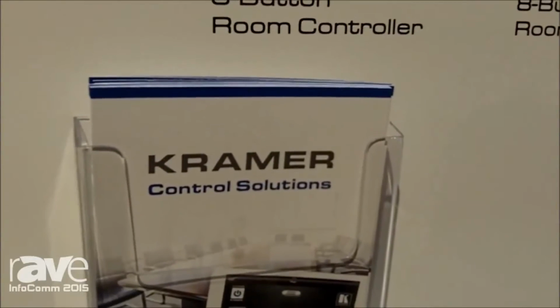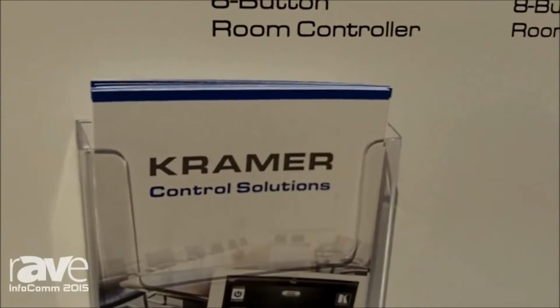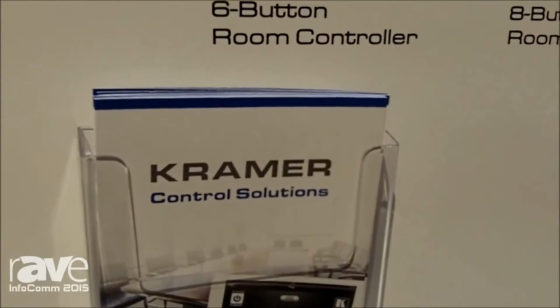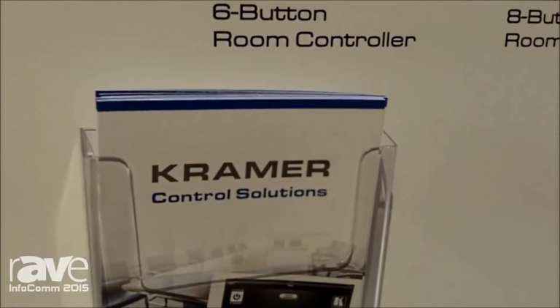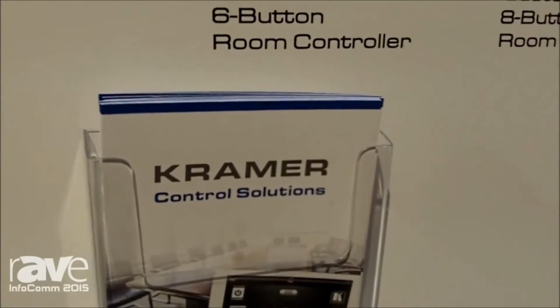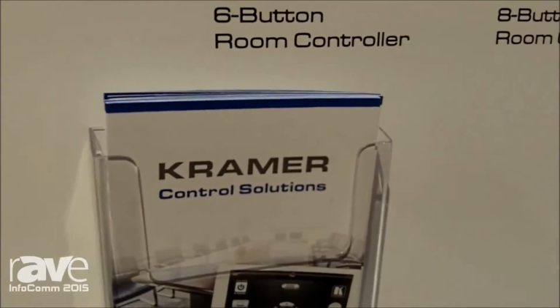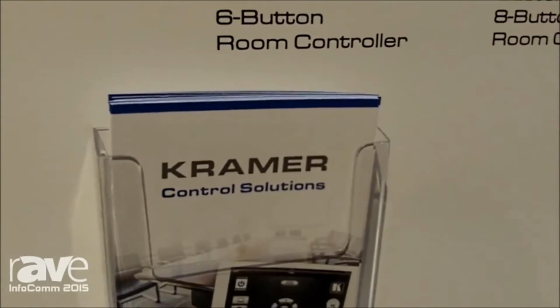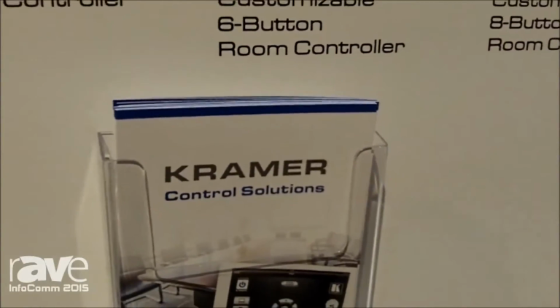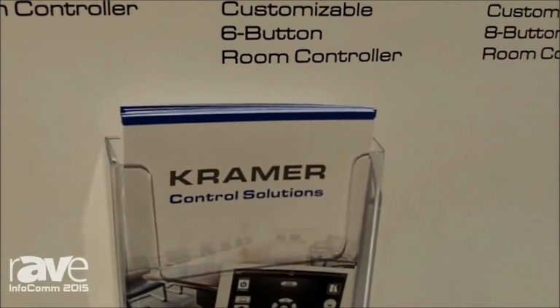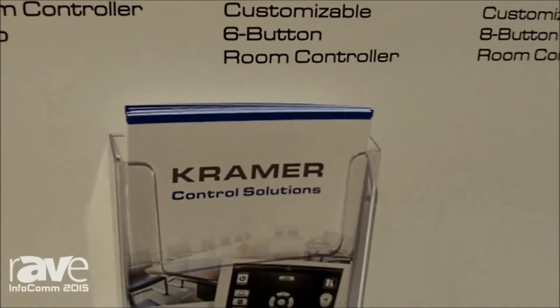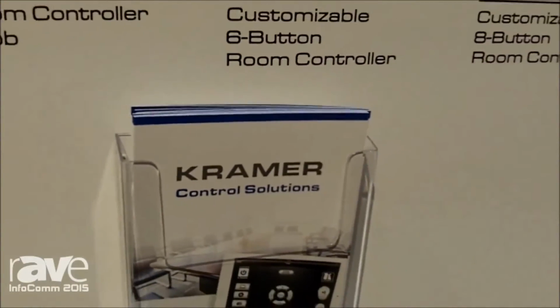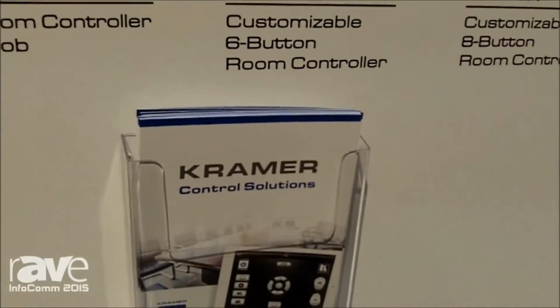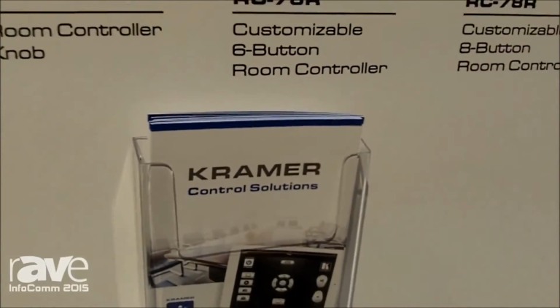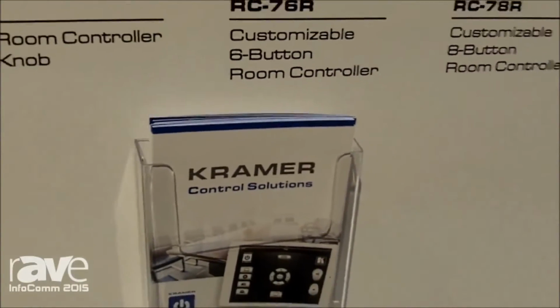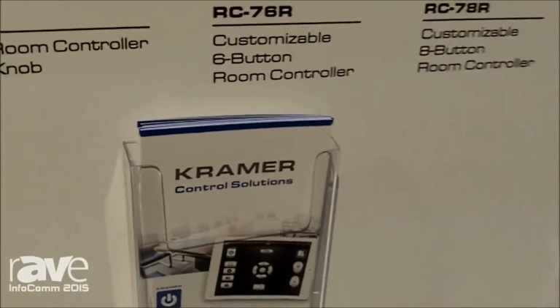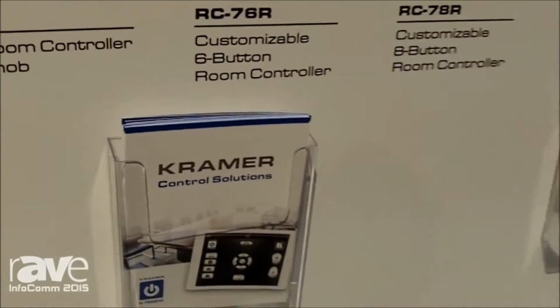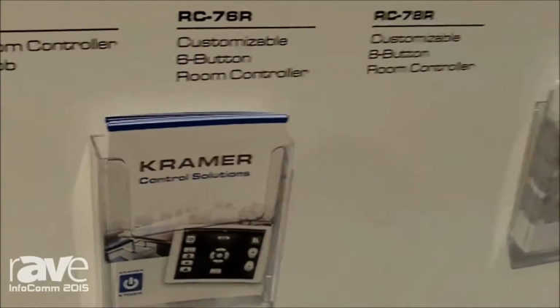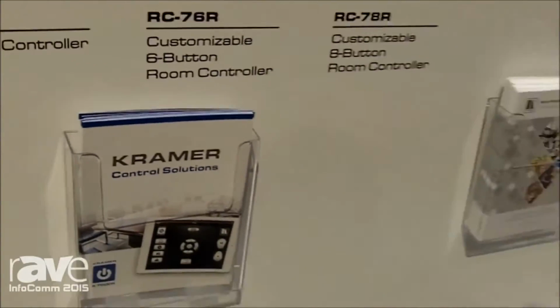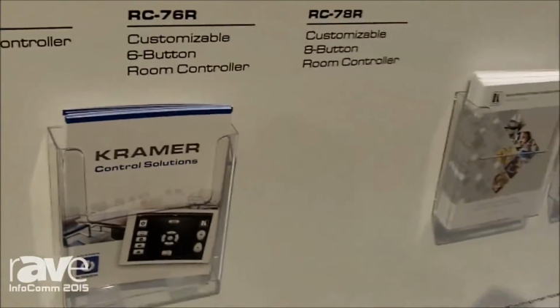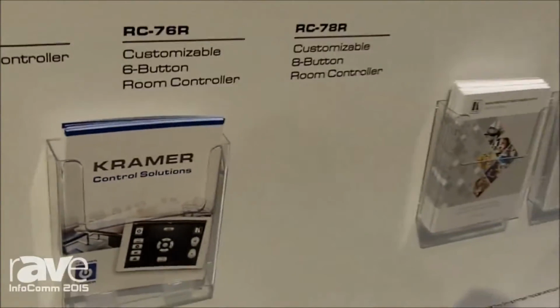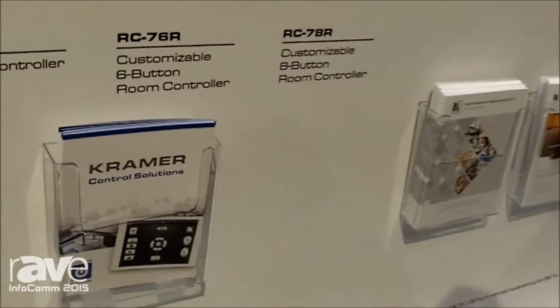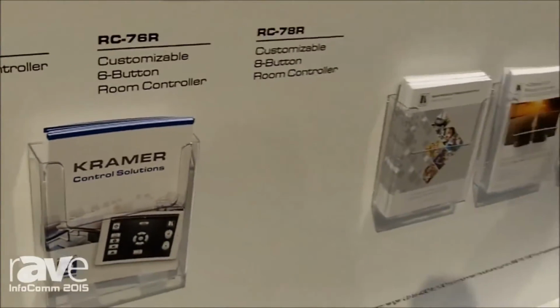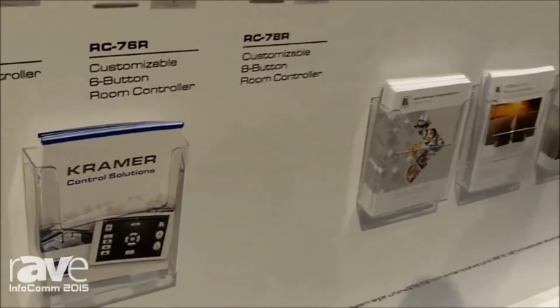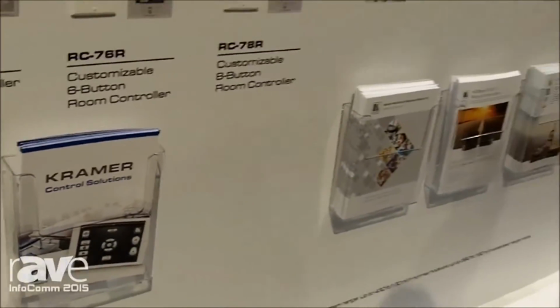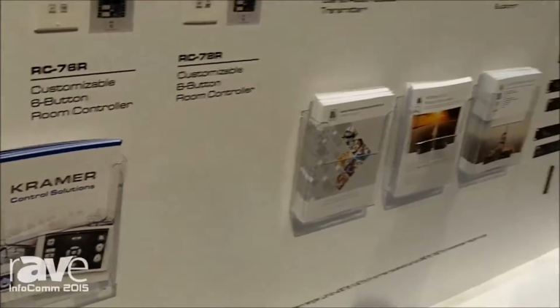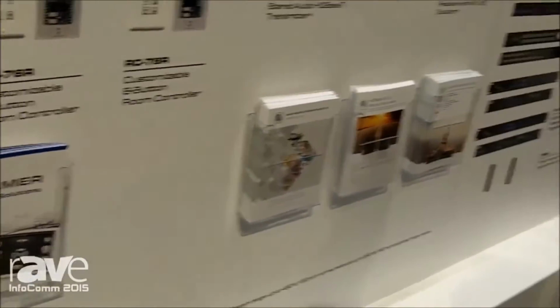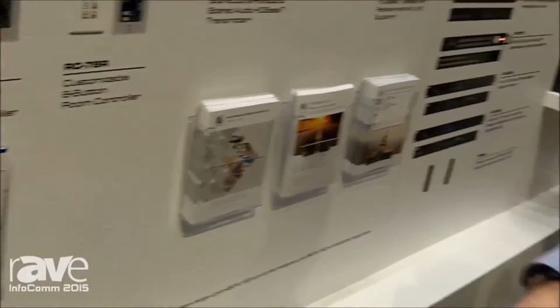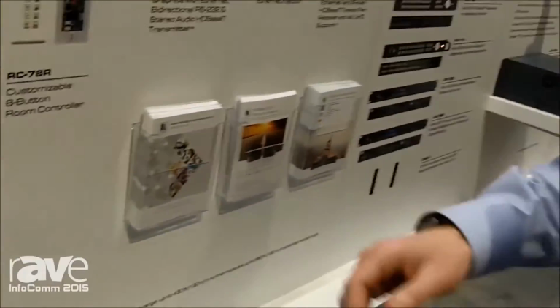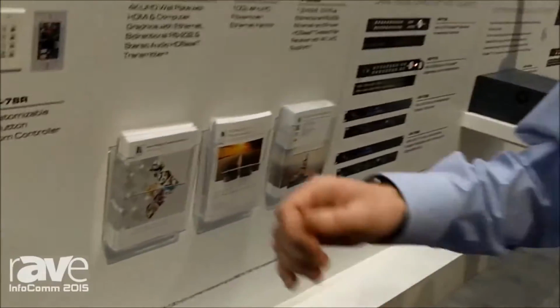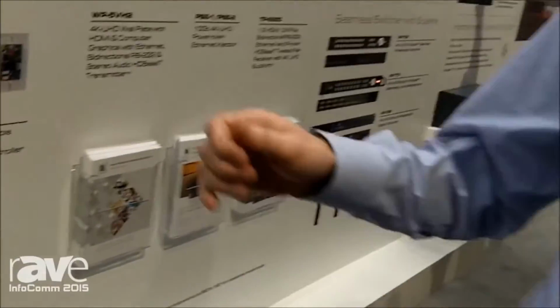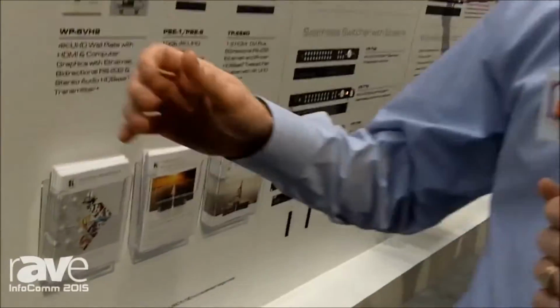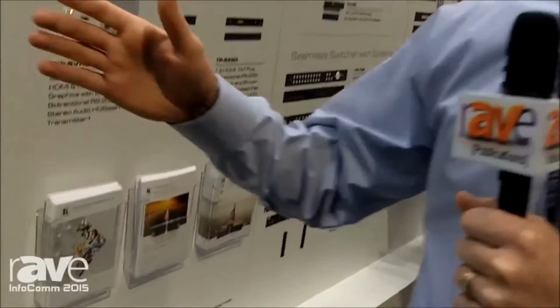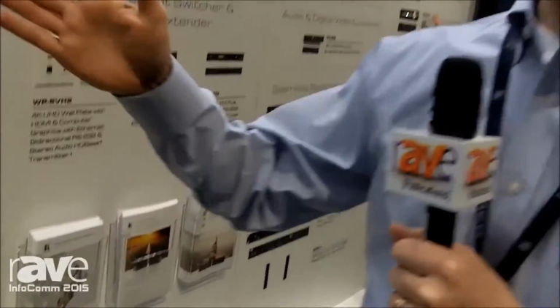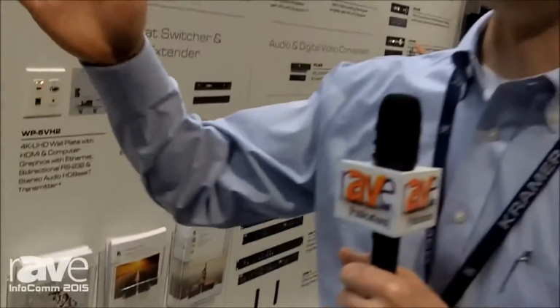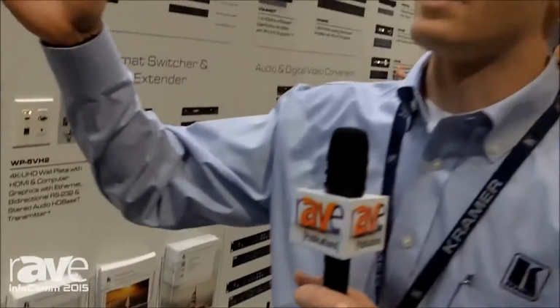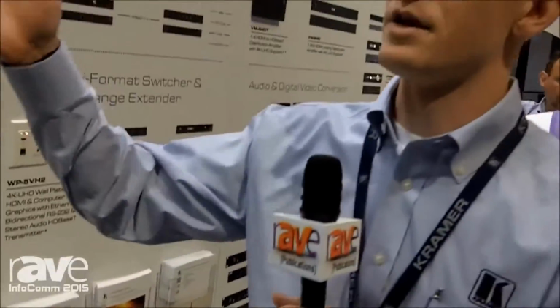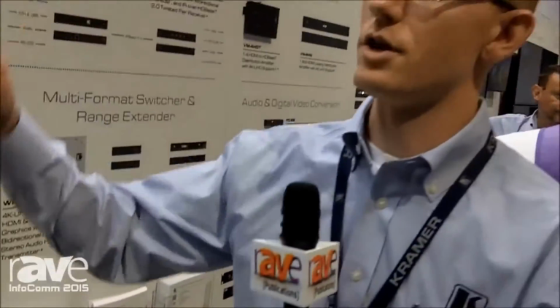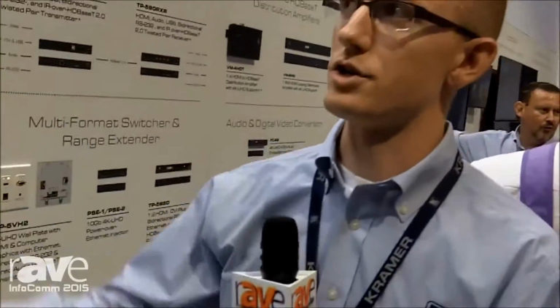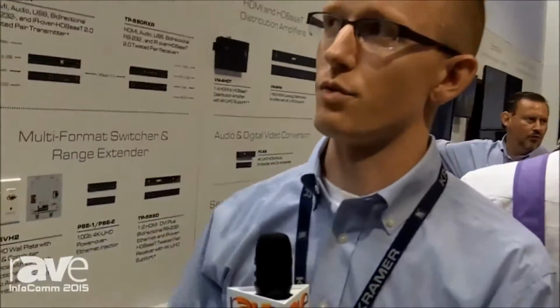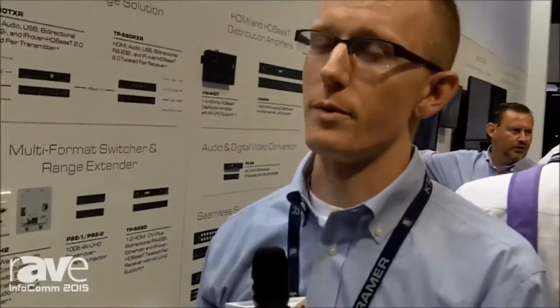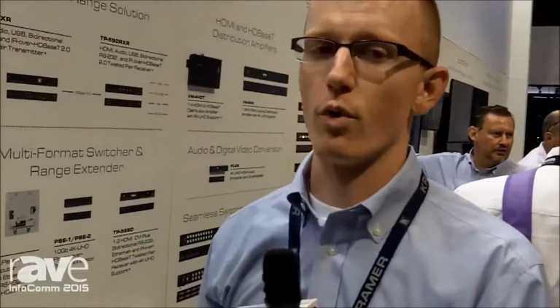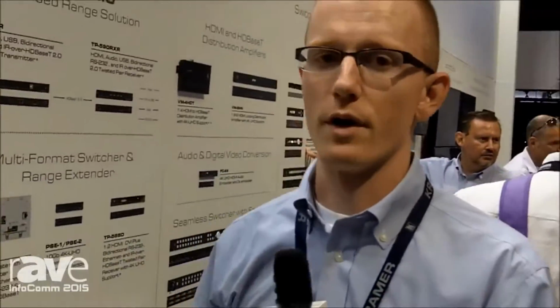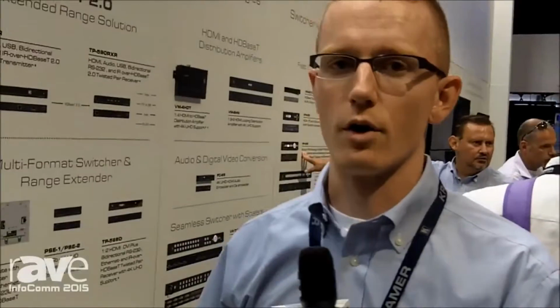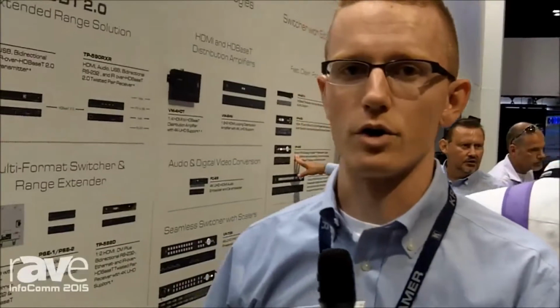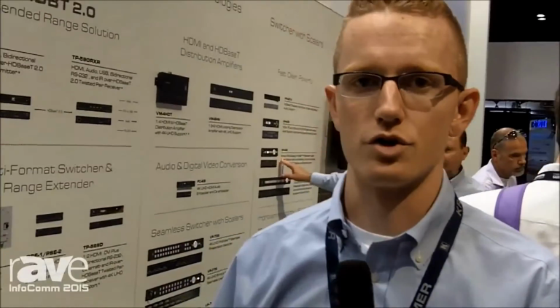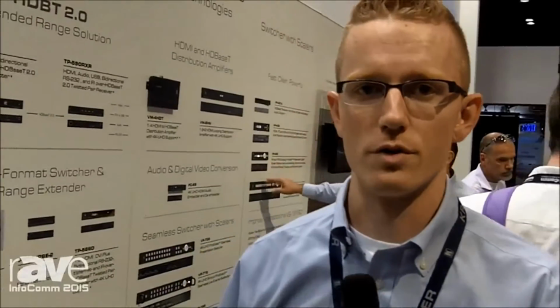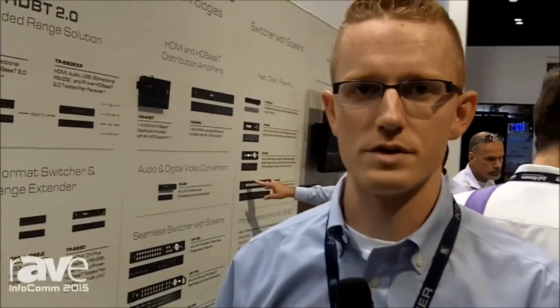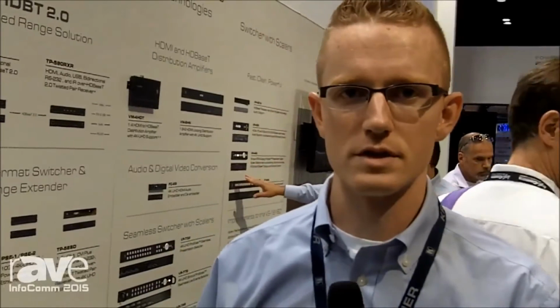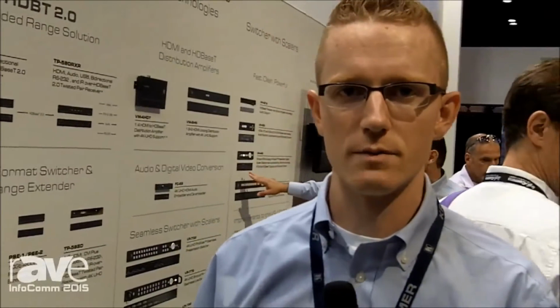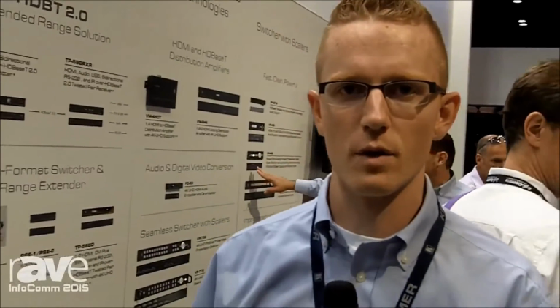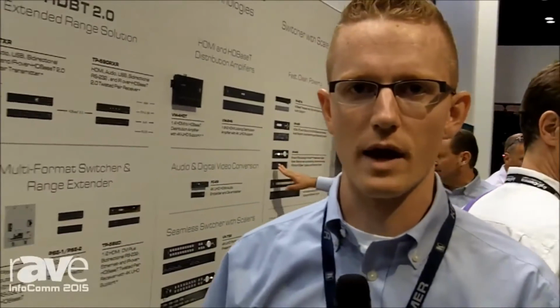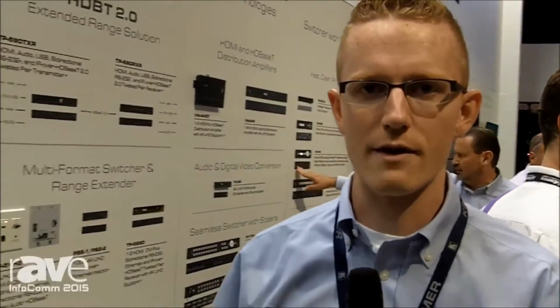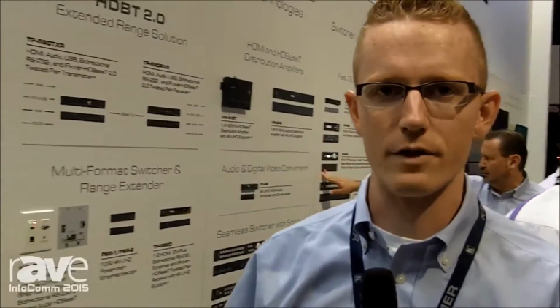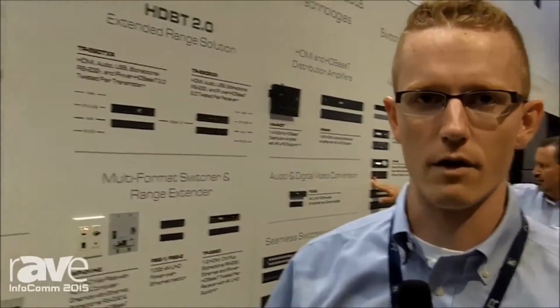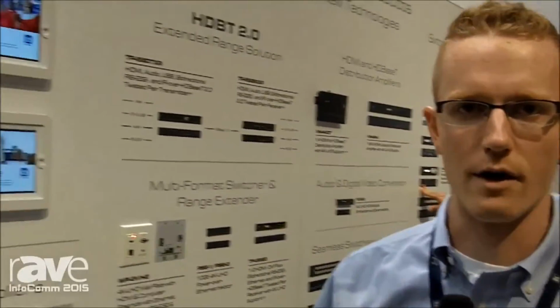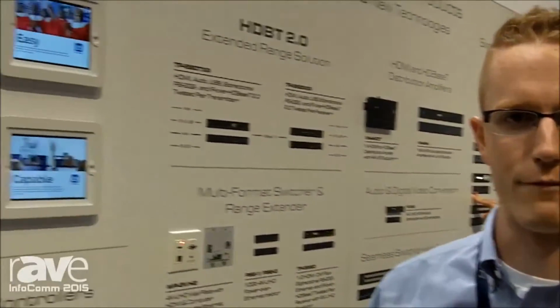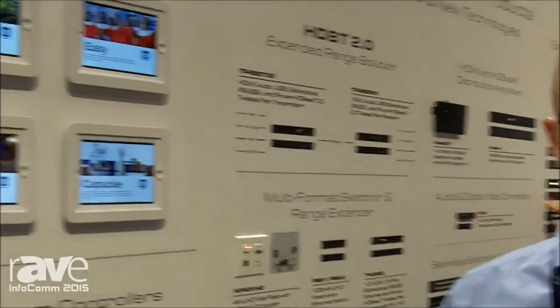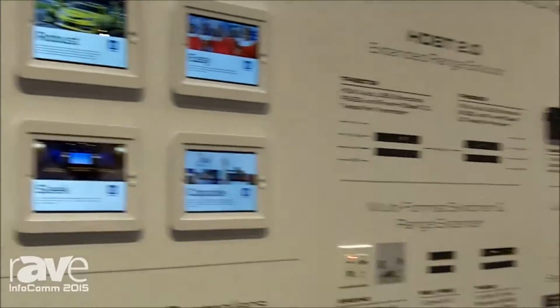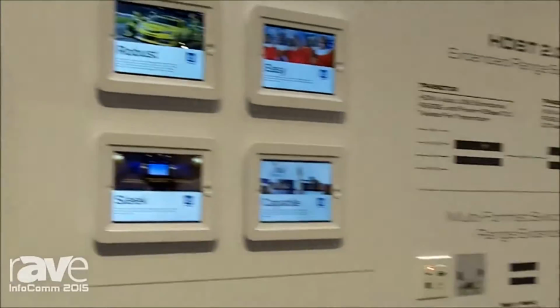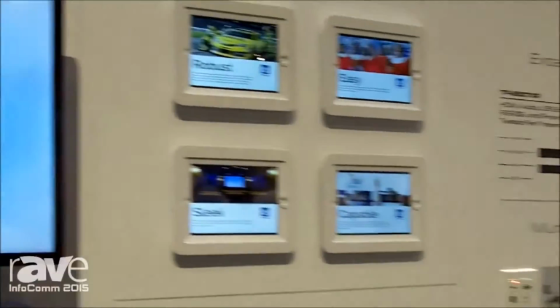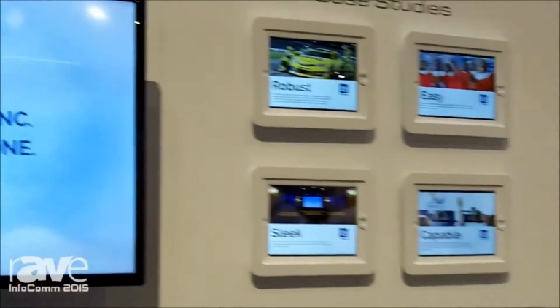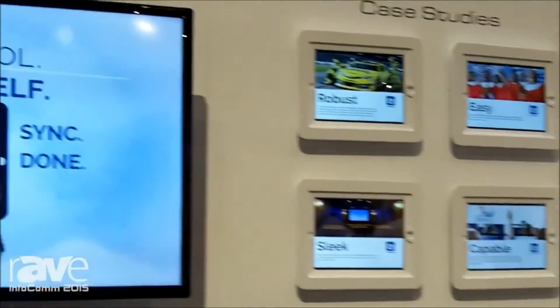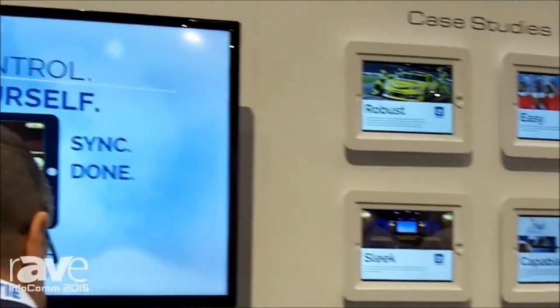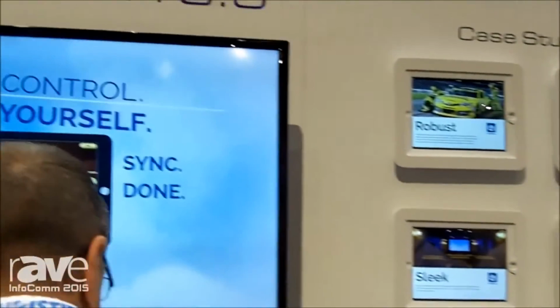Hi, I'm Brian Morris with Kramer Electronics. I'm going to talk to you about the KTouch 3.0 control system that we have here at Infocom 2015.